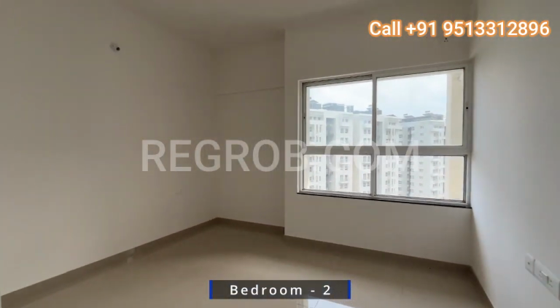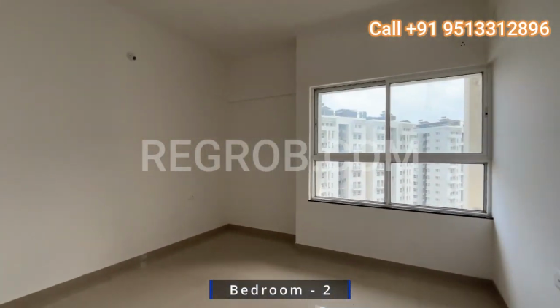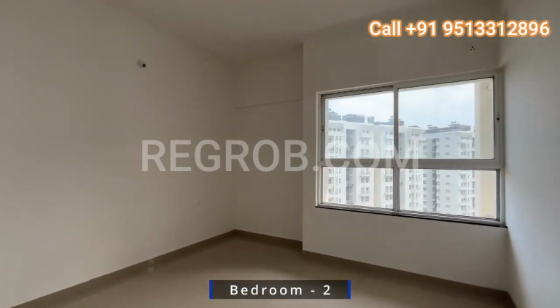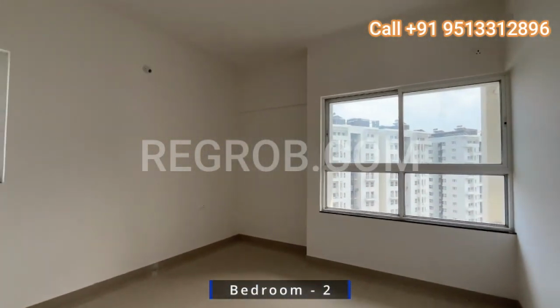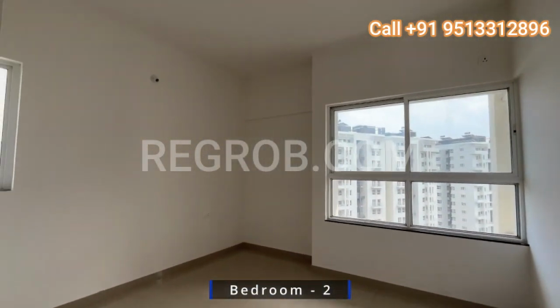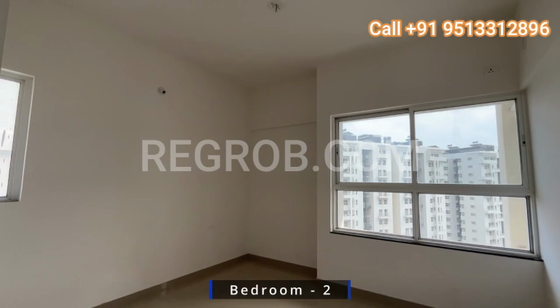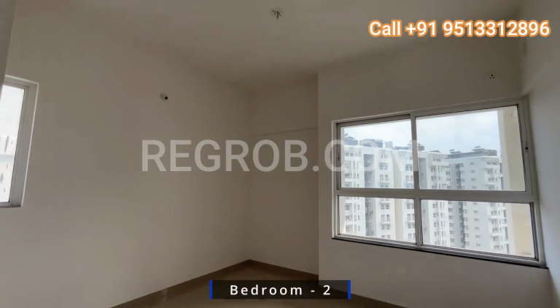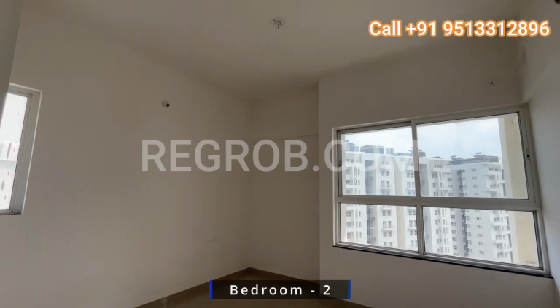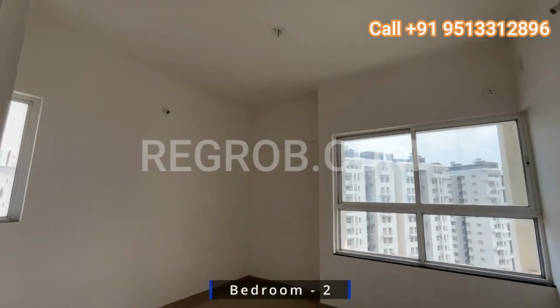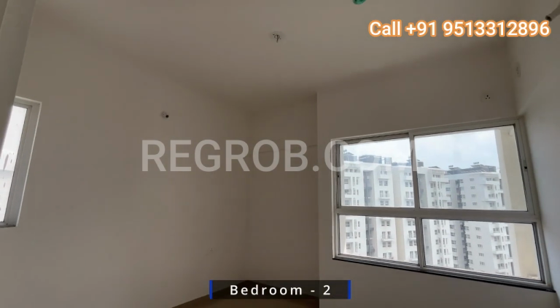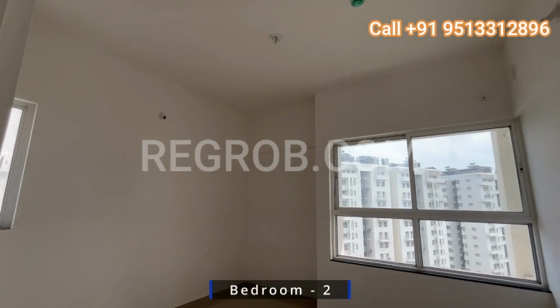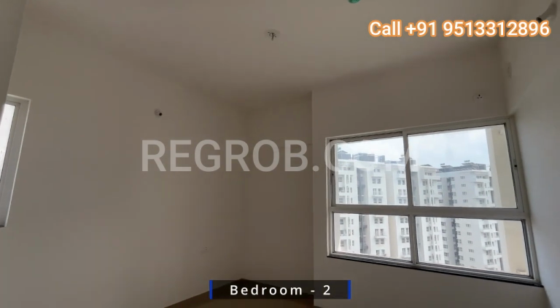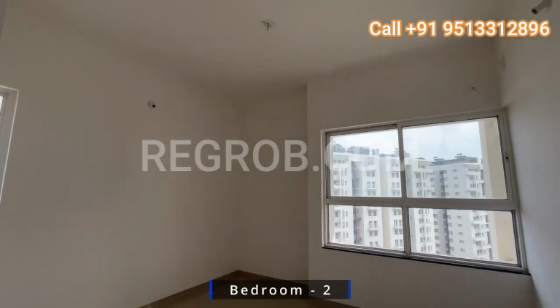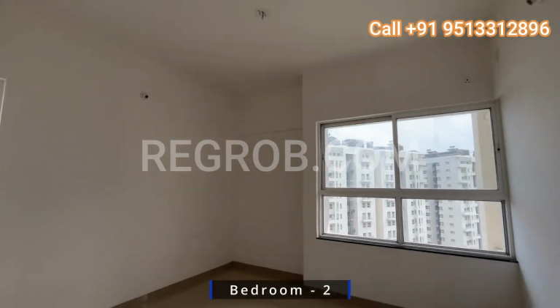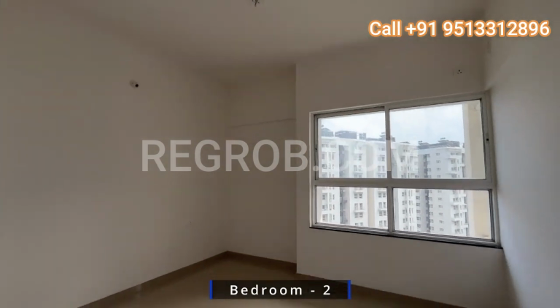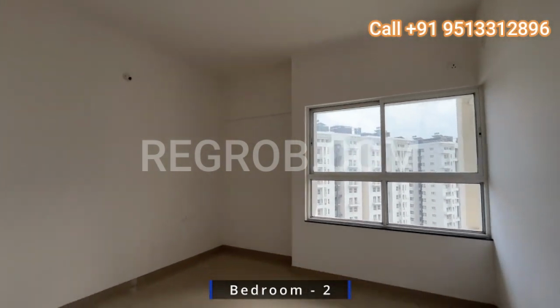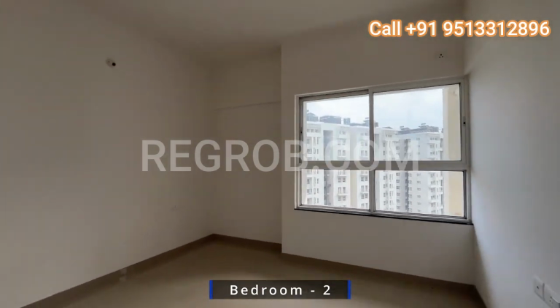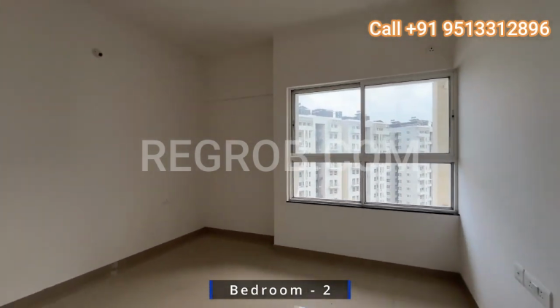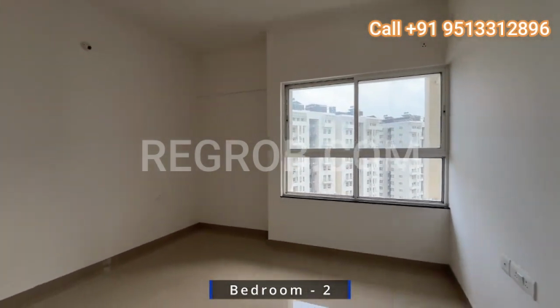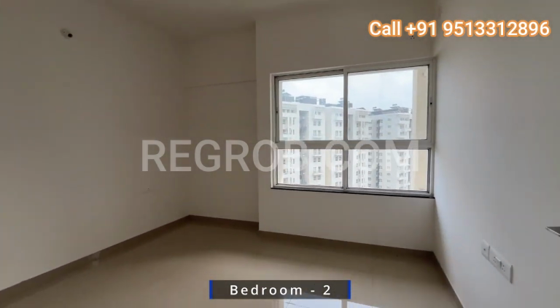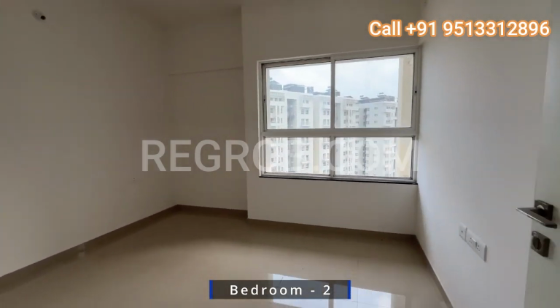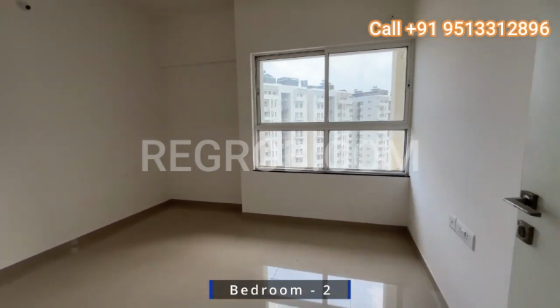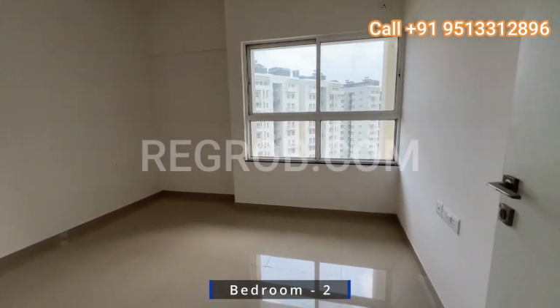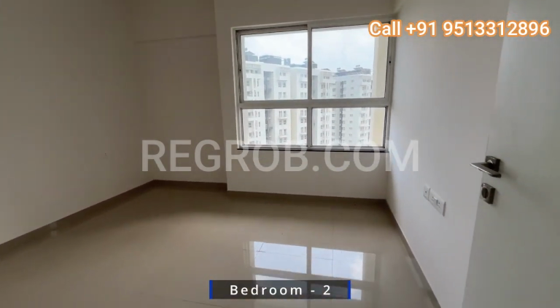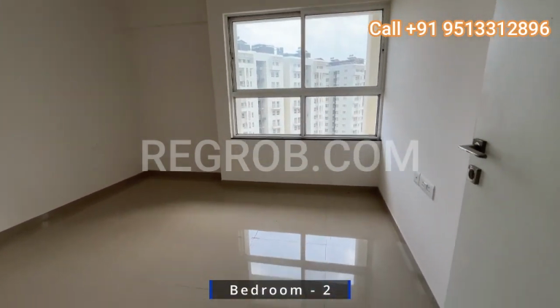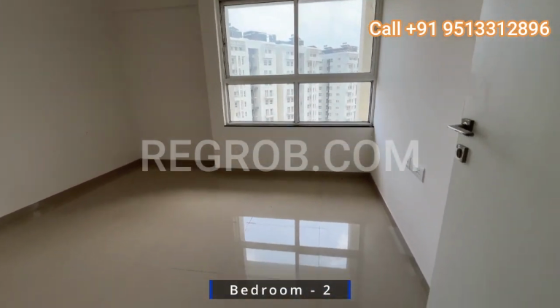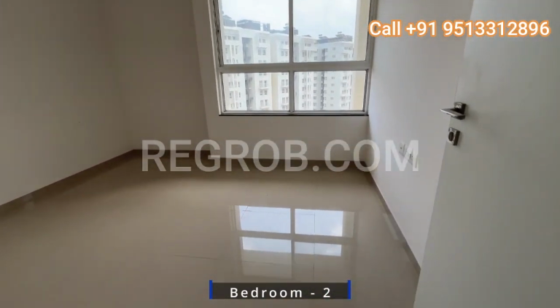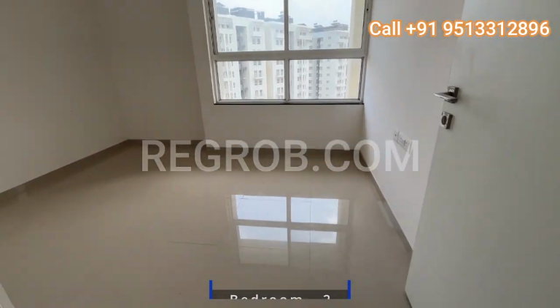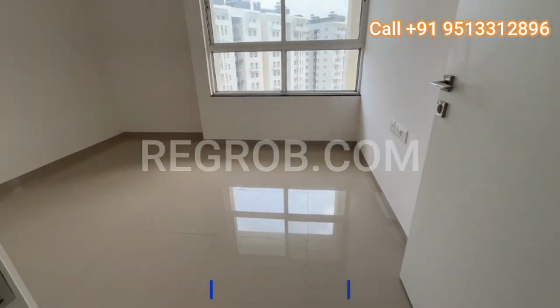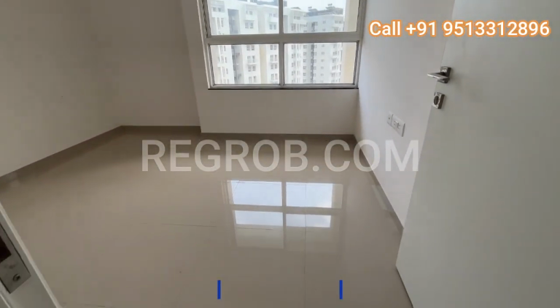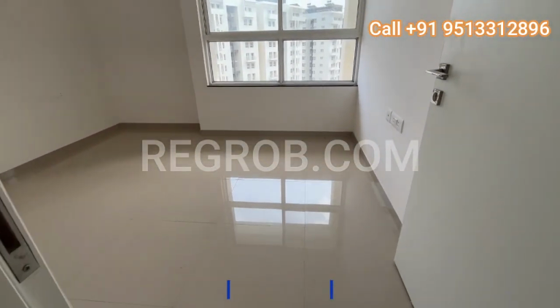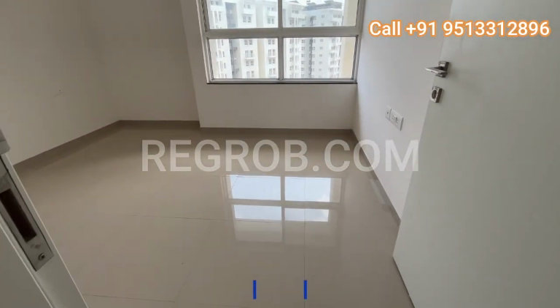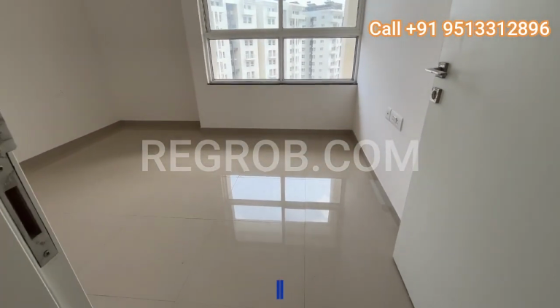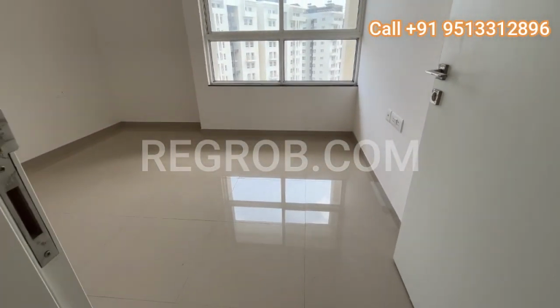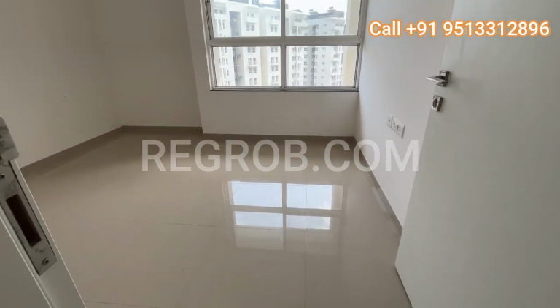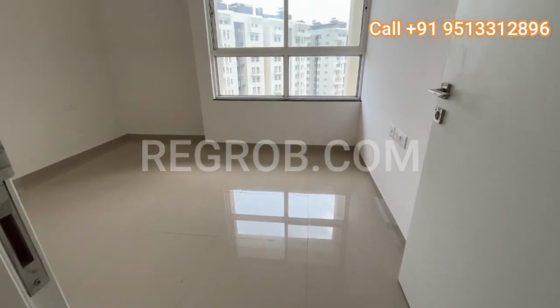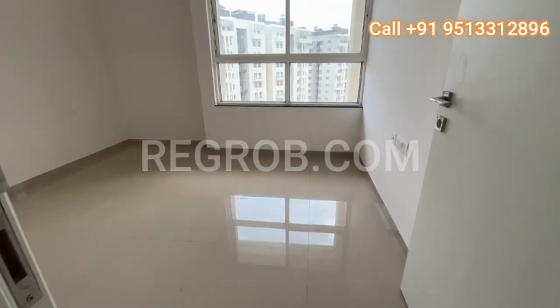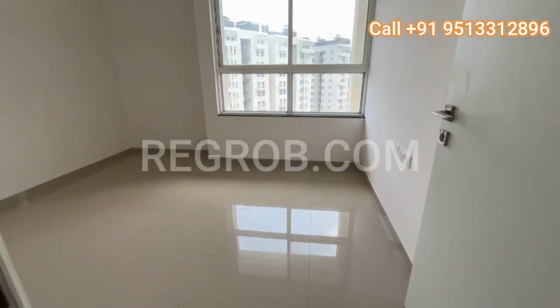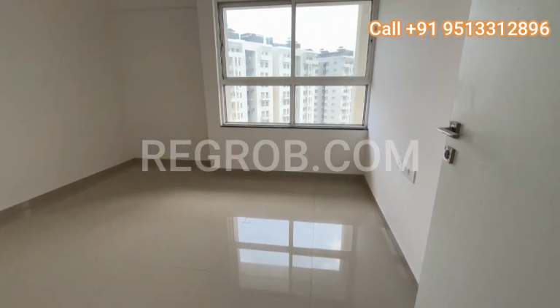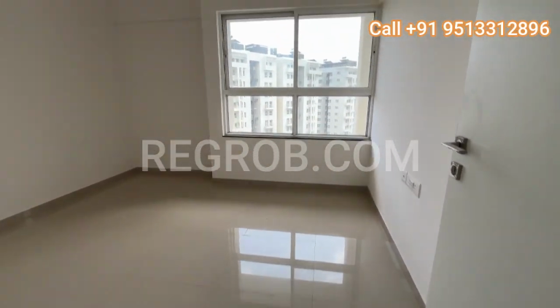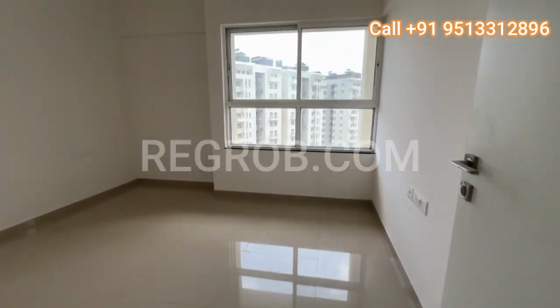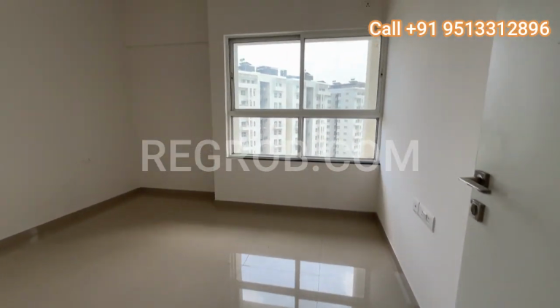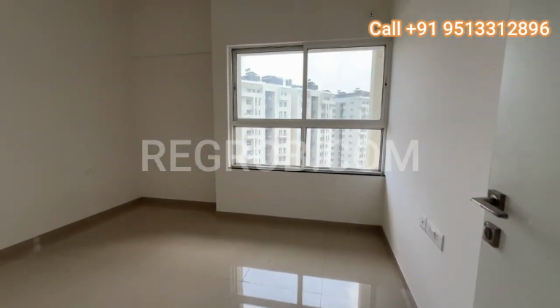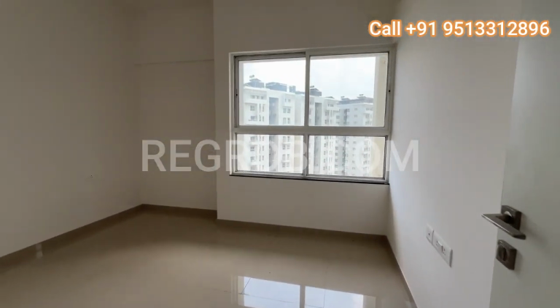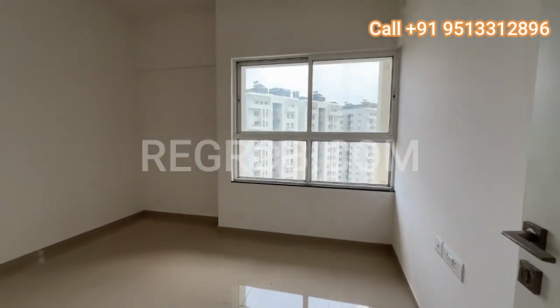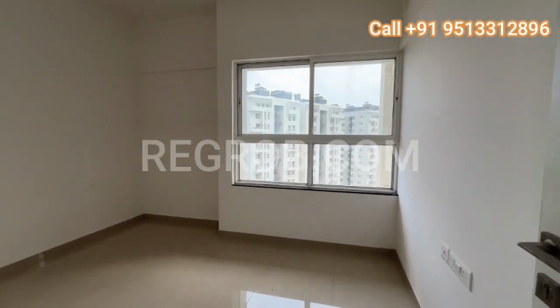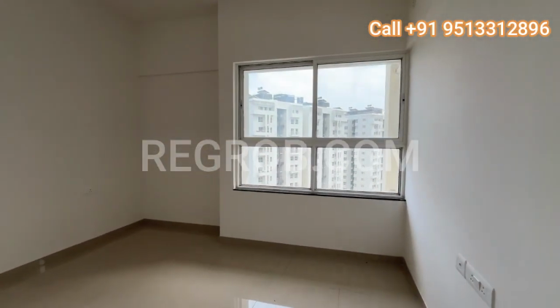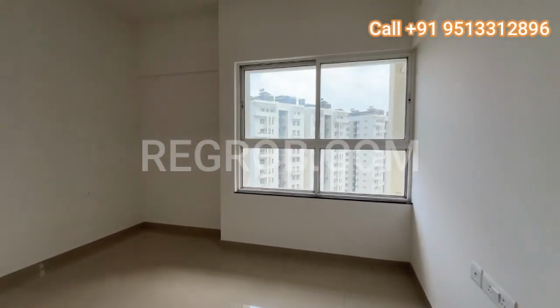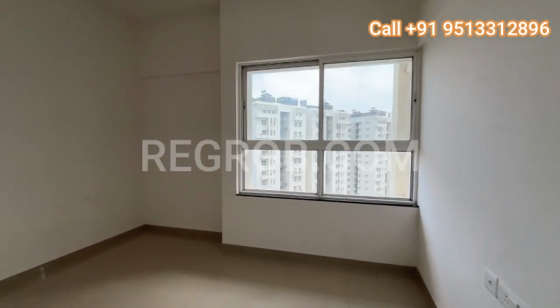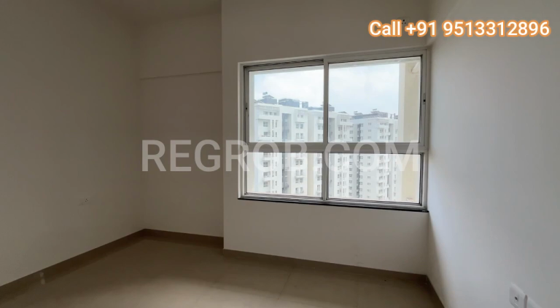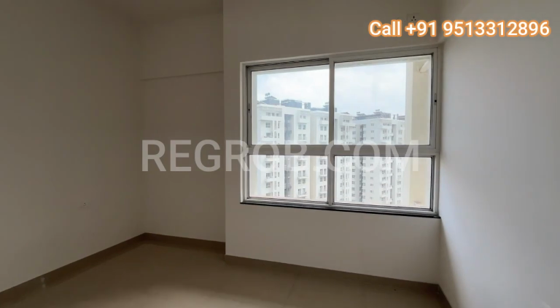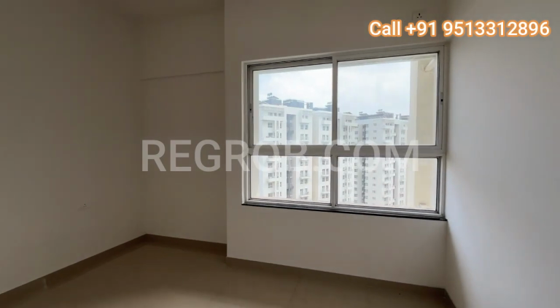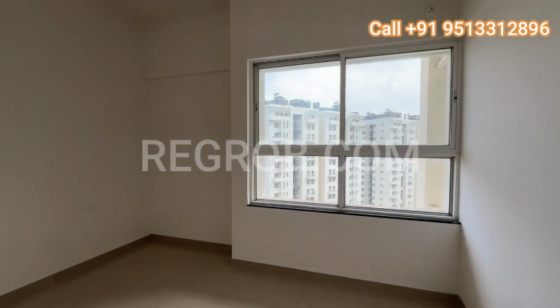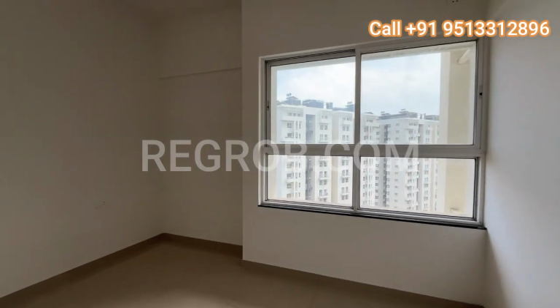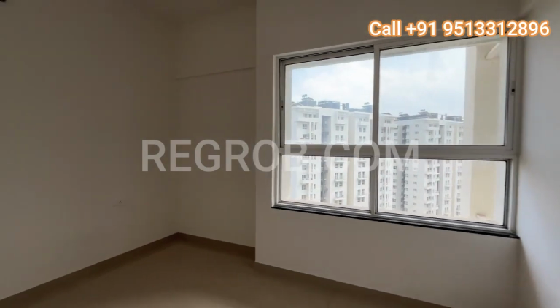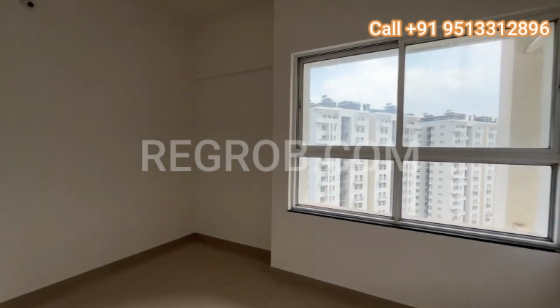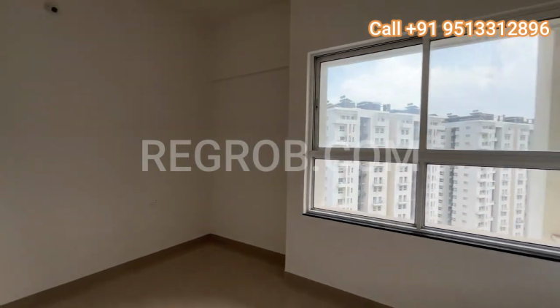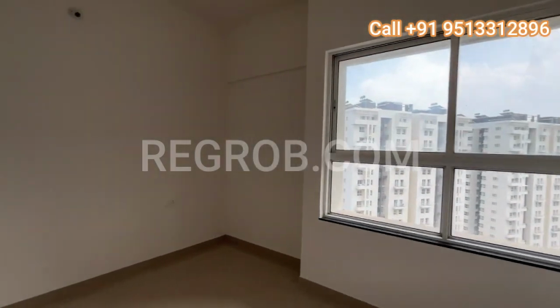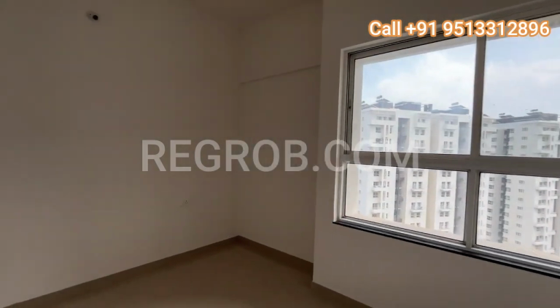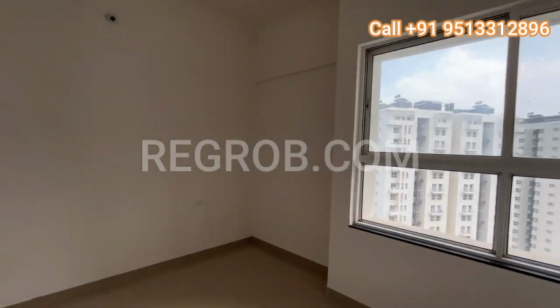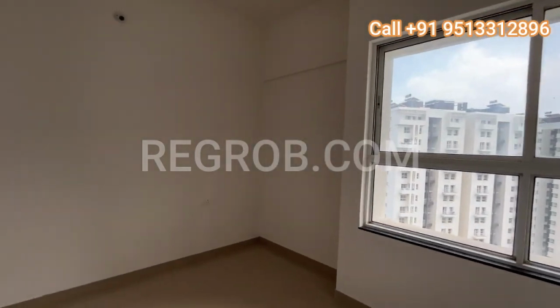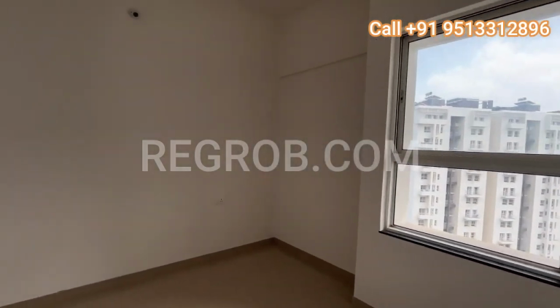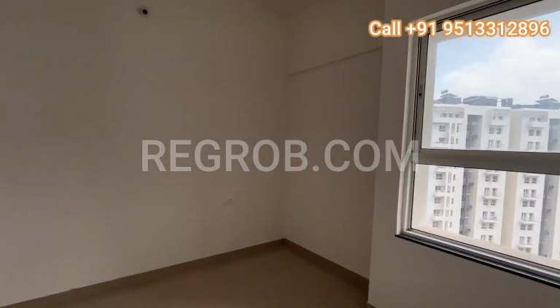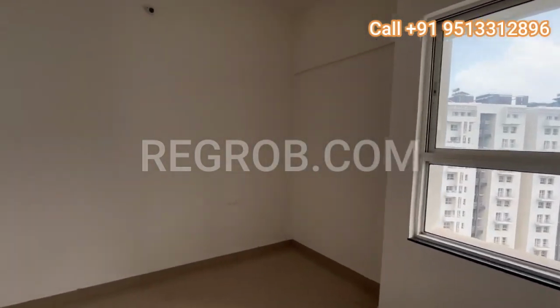Now let's explore the second bedroom, featuring double windows and a dedicated wardrobe space. This room offers both comfort and functionality.